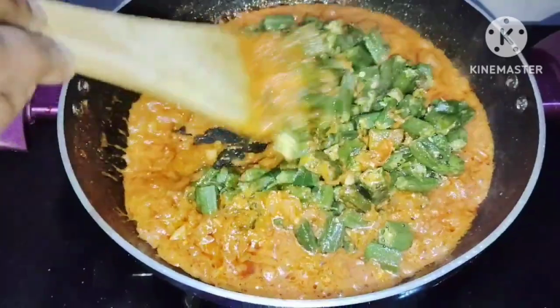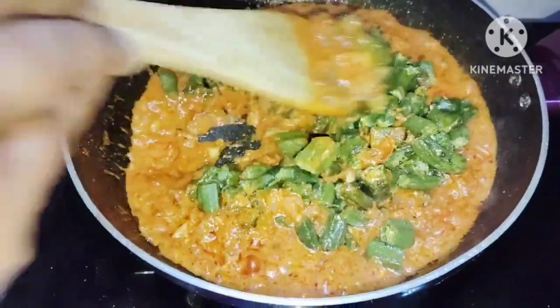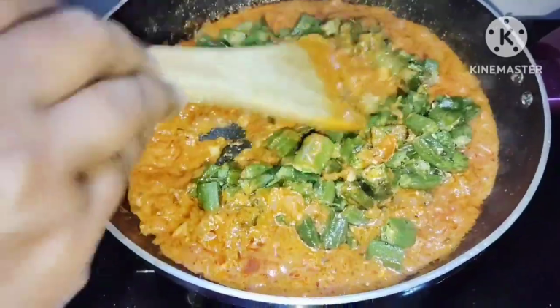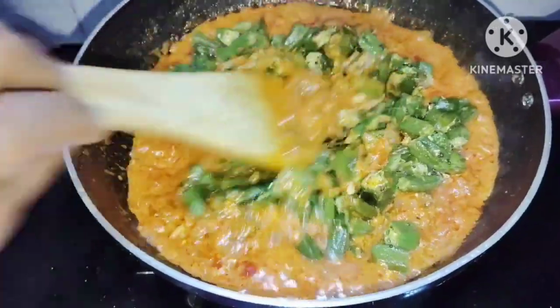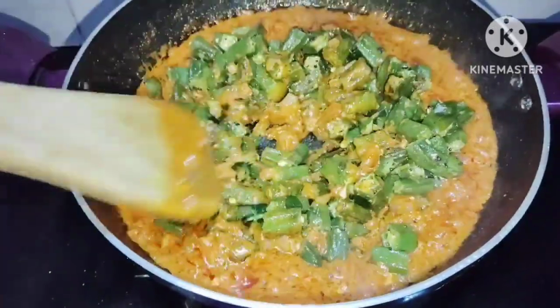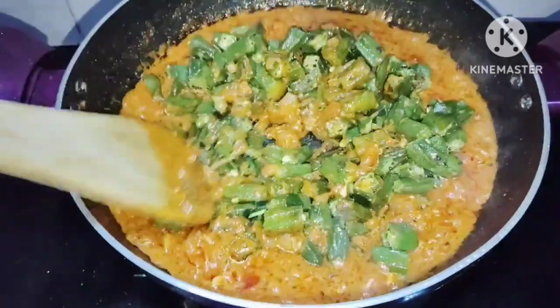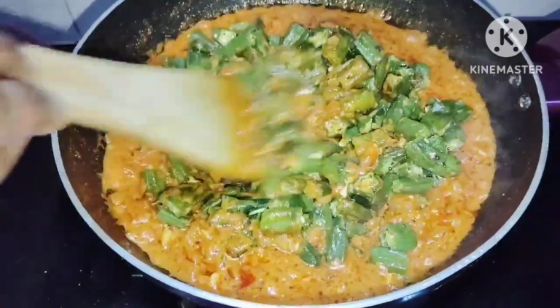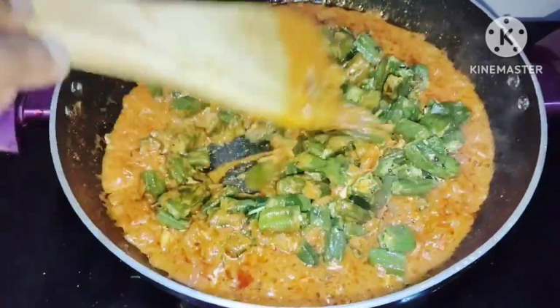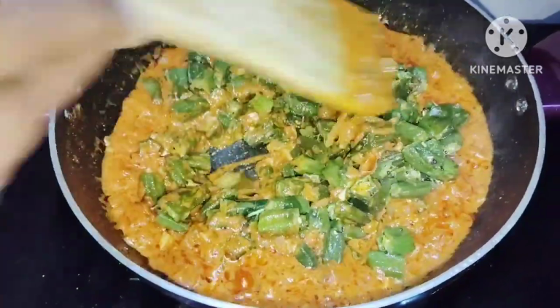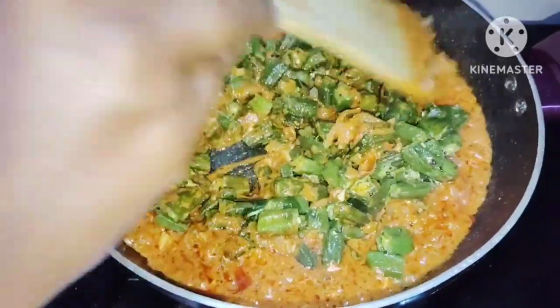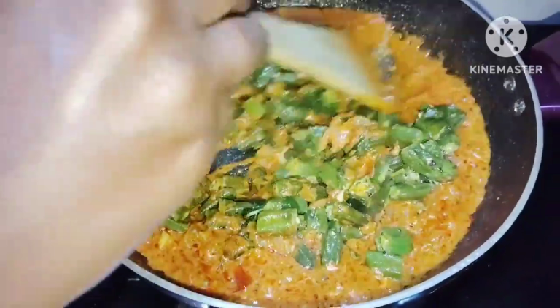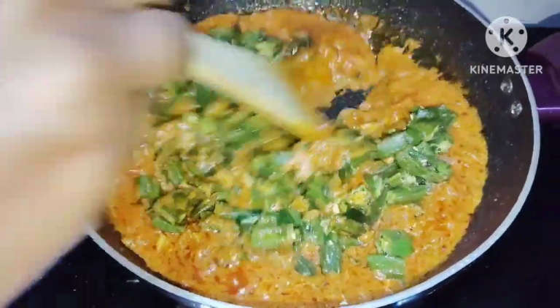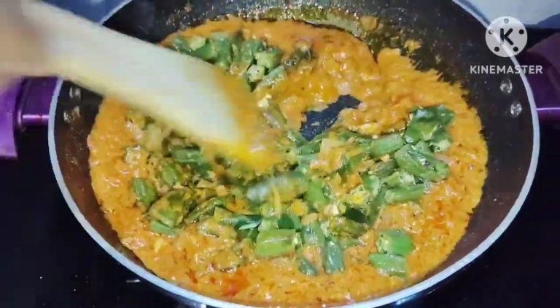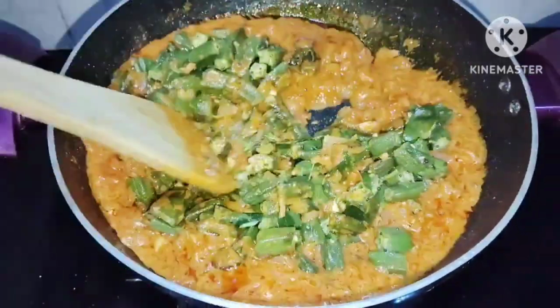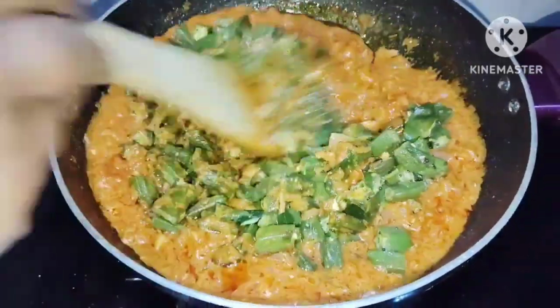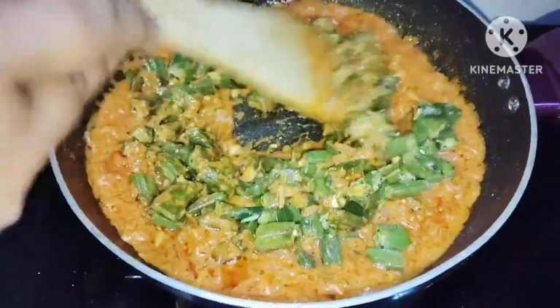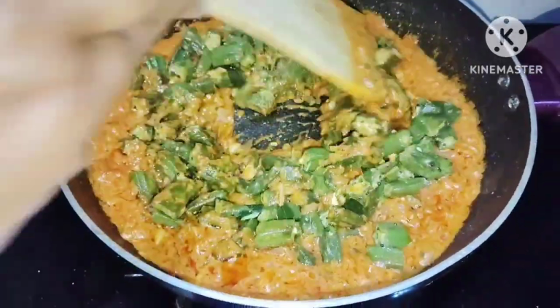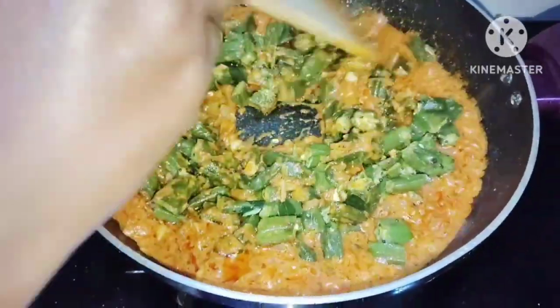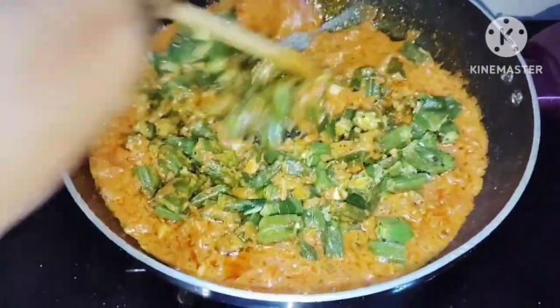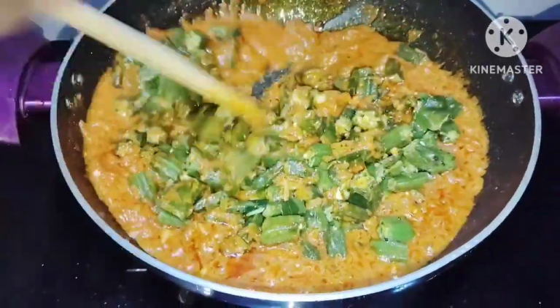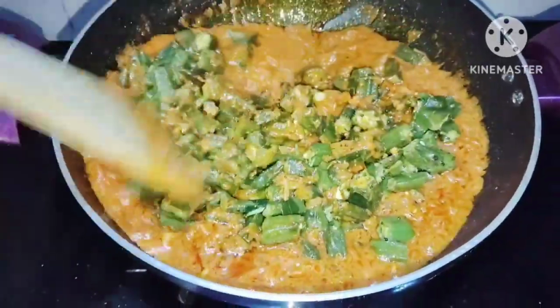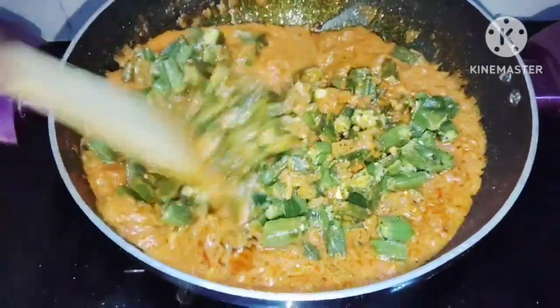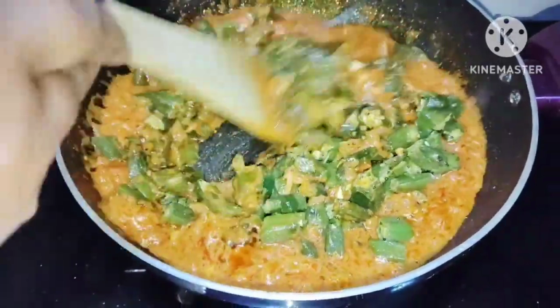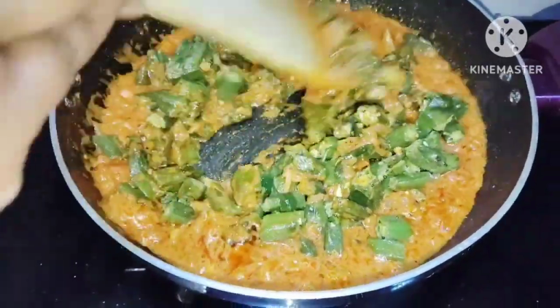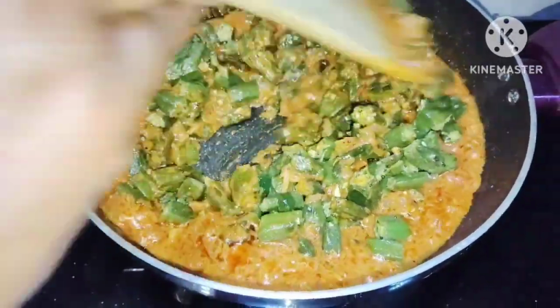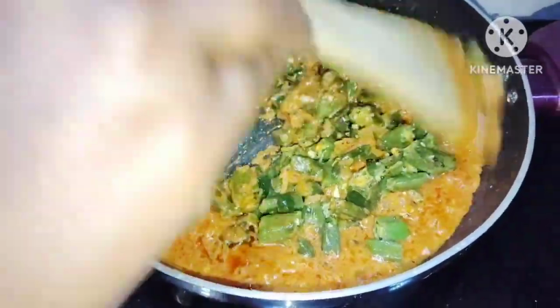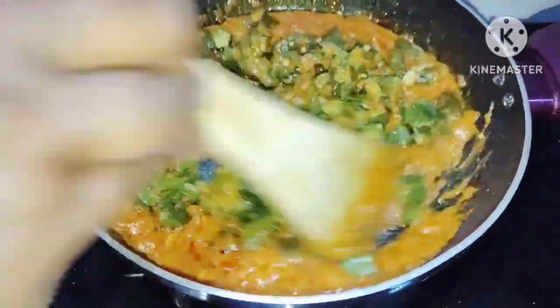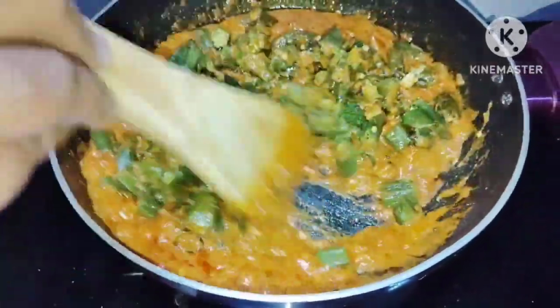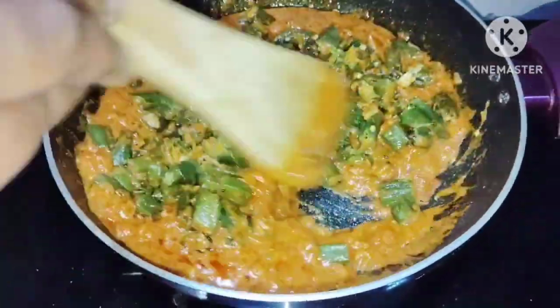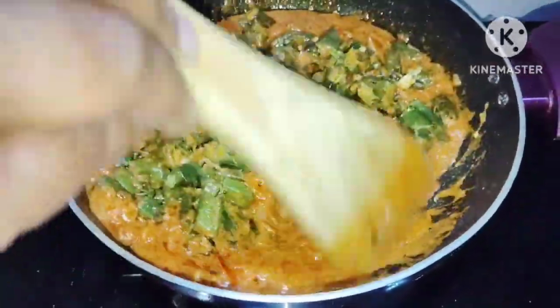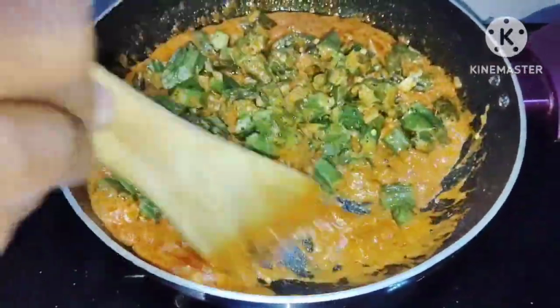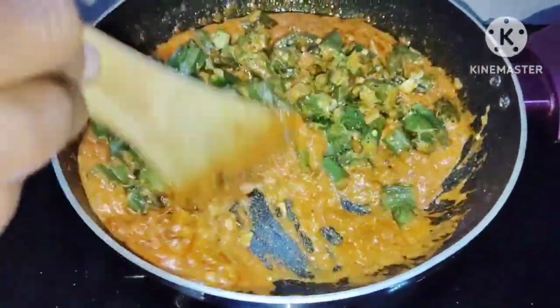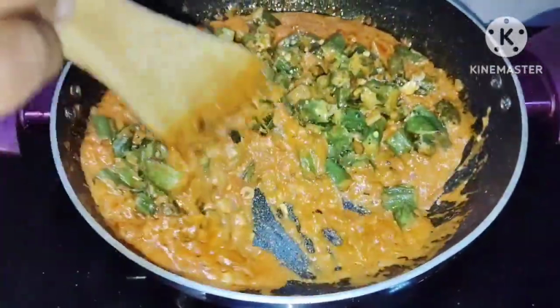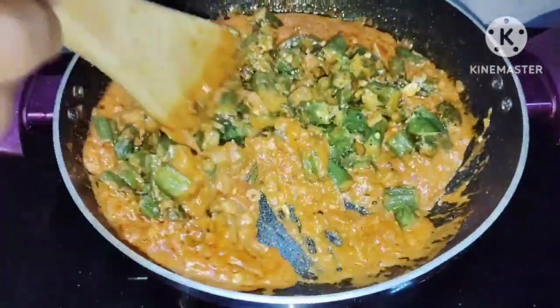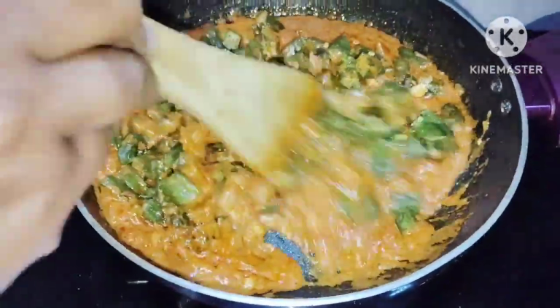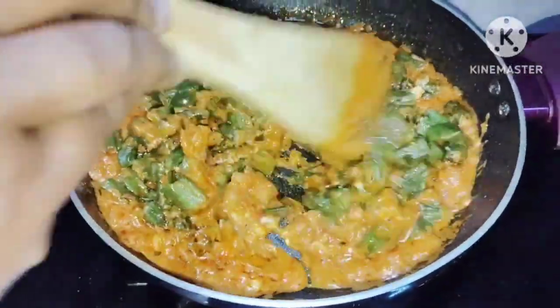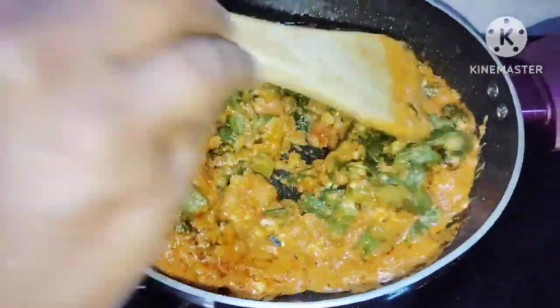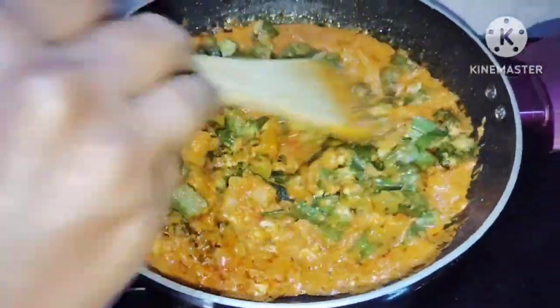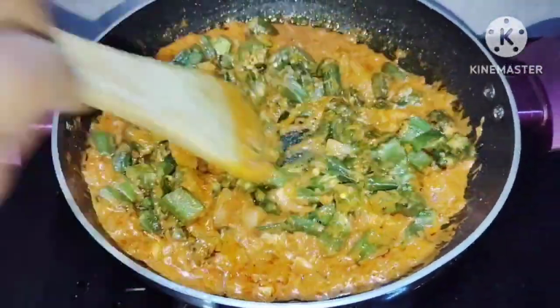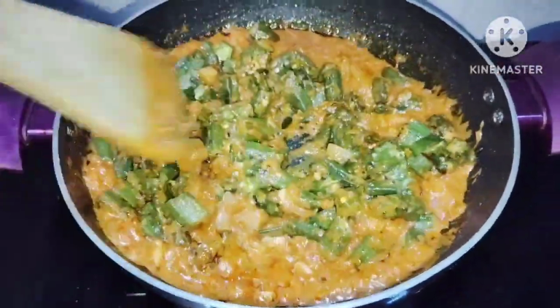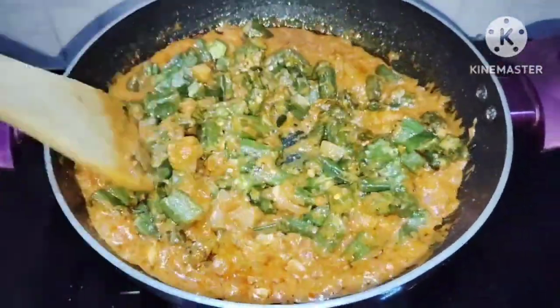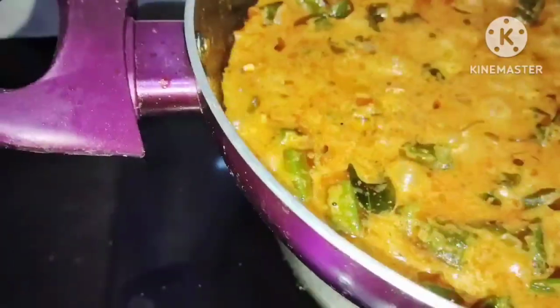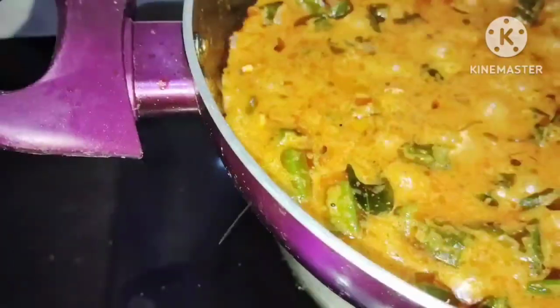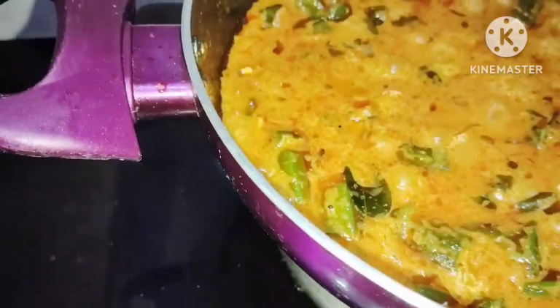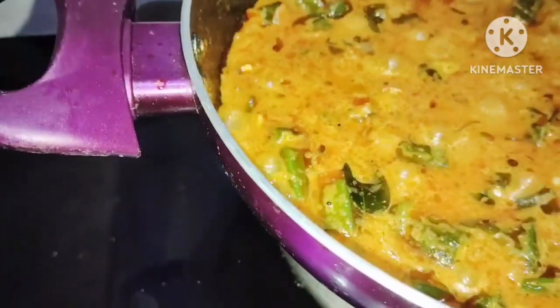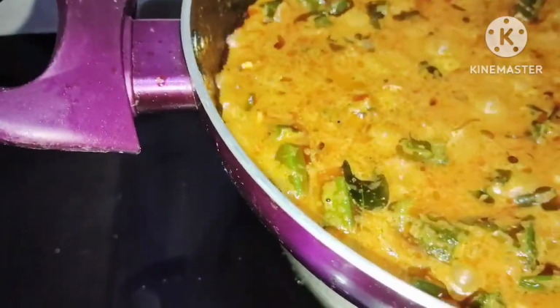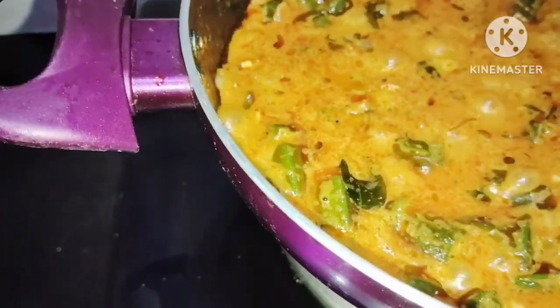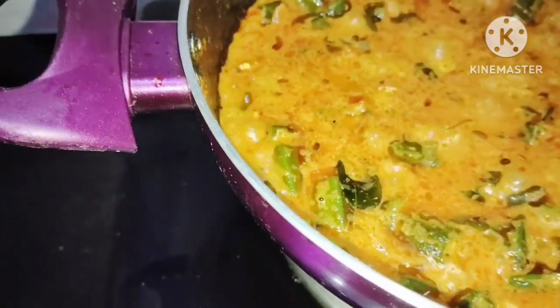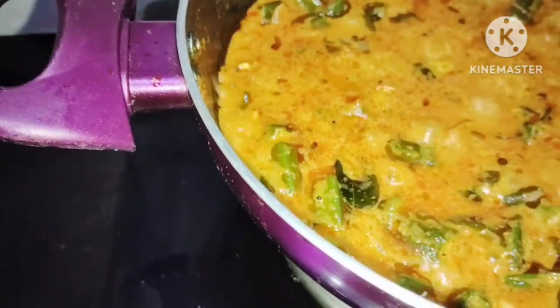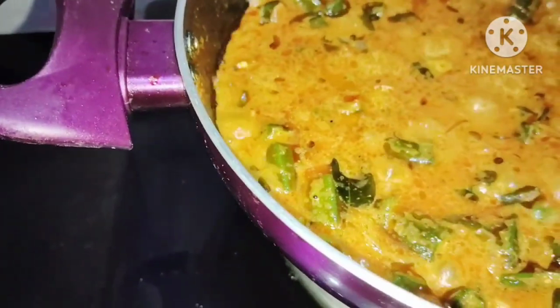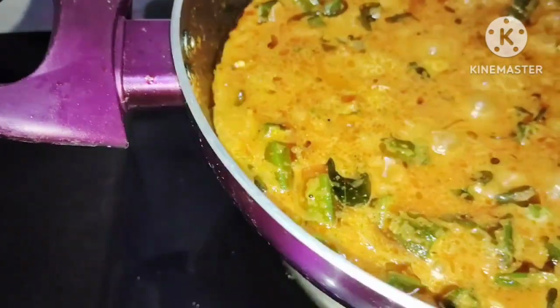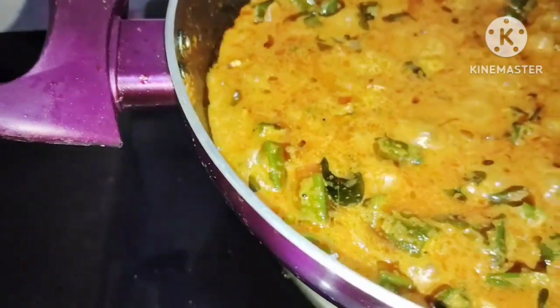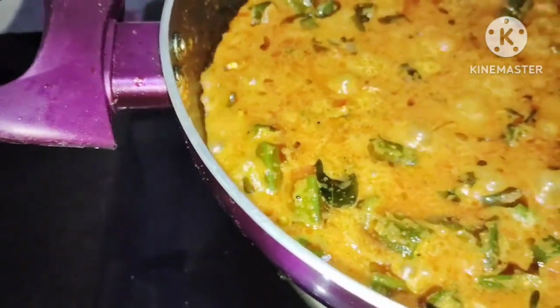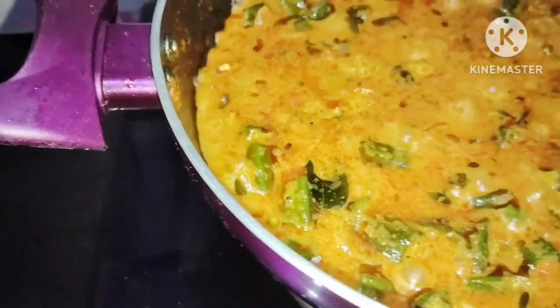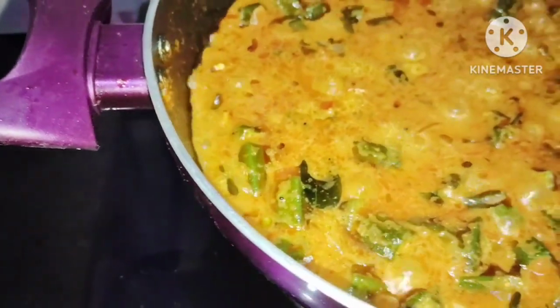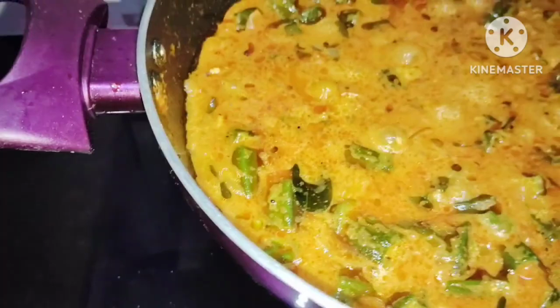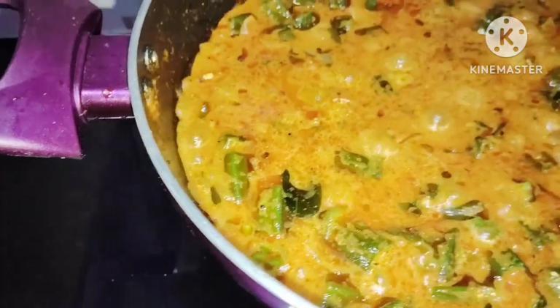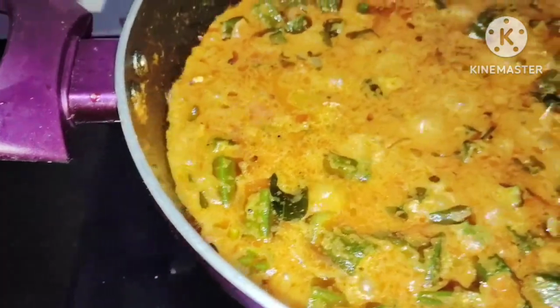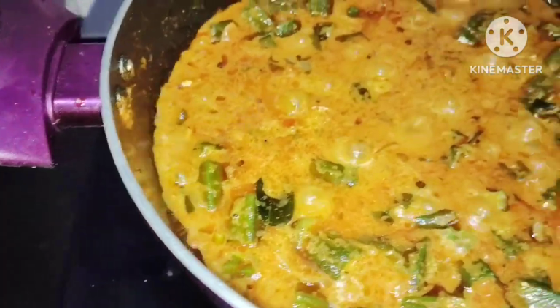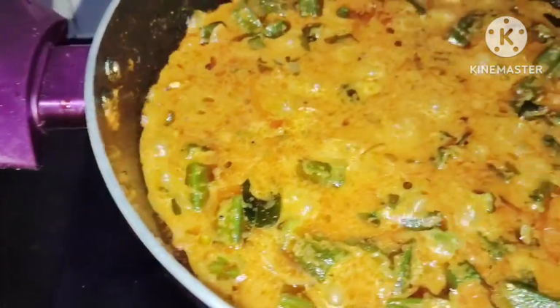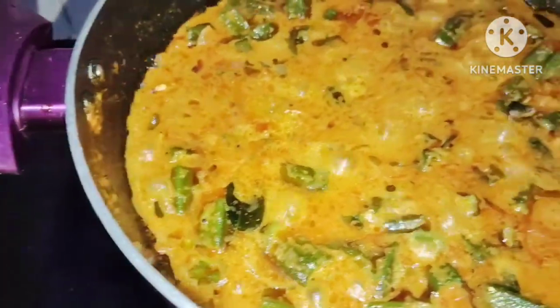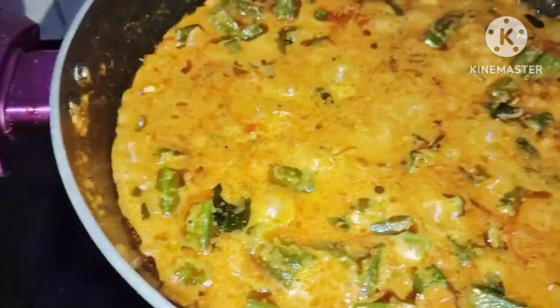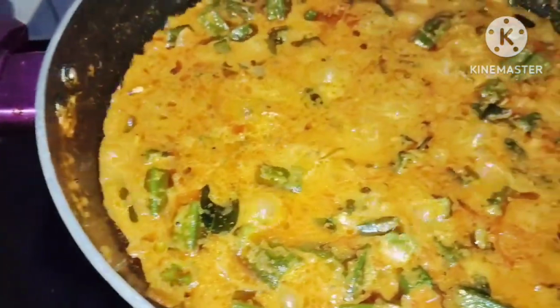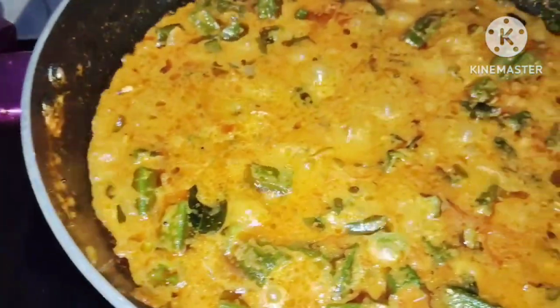Hello, welcome back to my YouTube channel. In this video, let's share our recipes — as simple as it is.